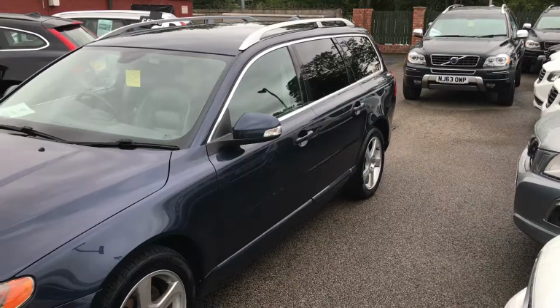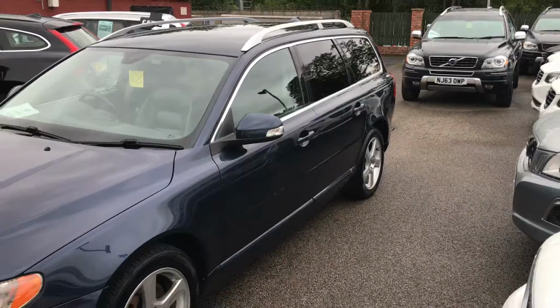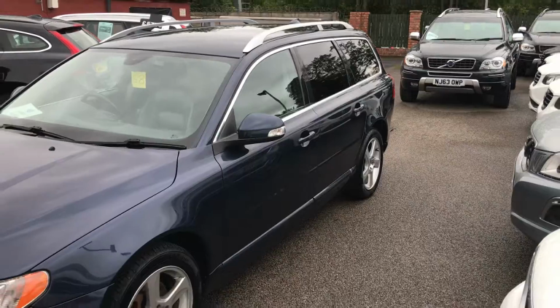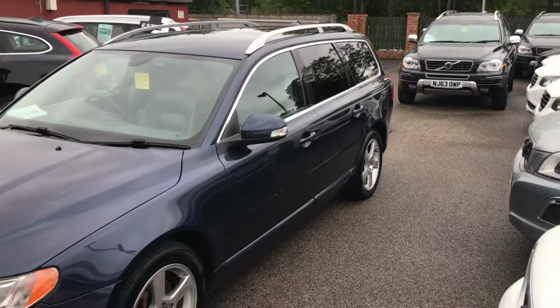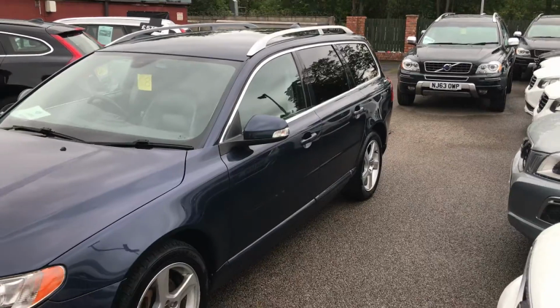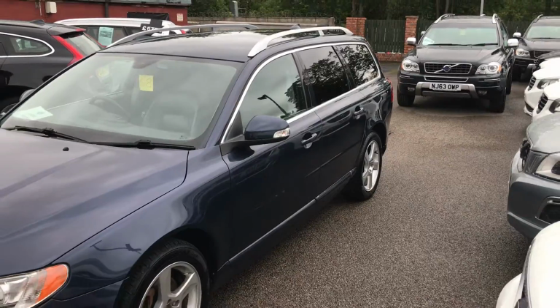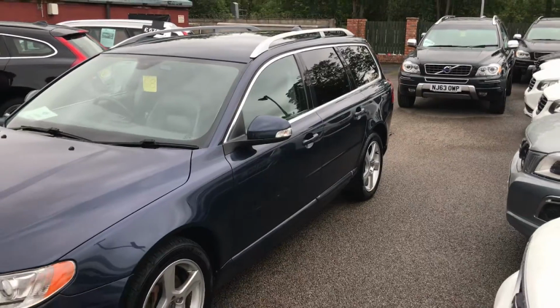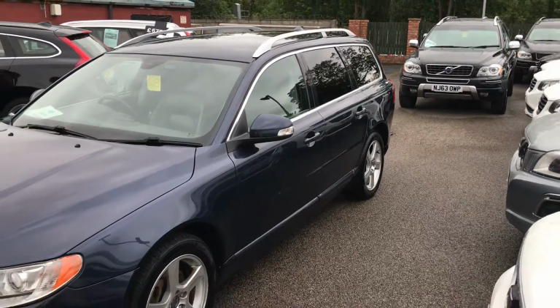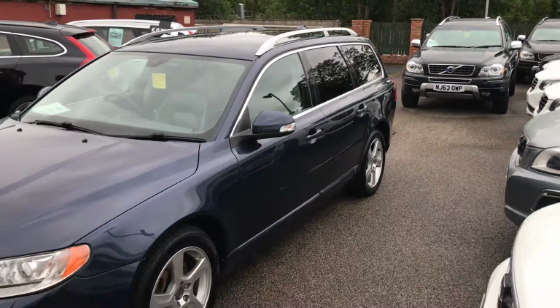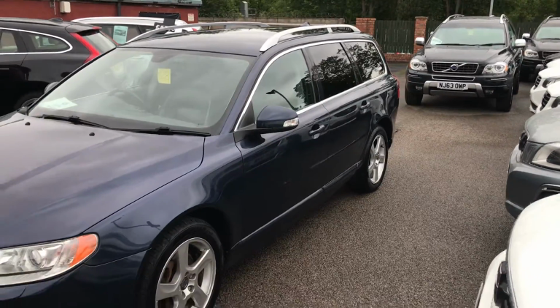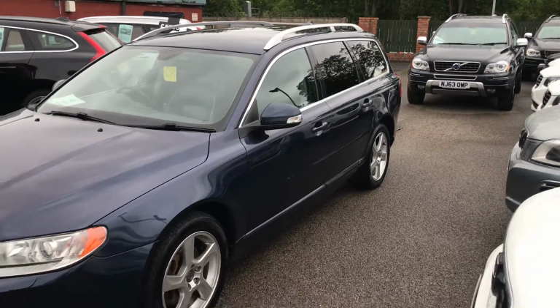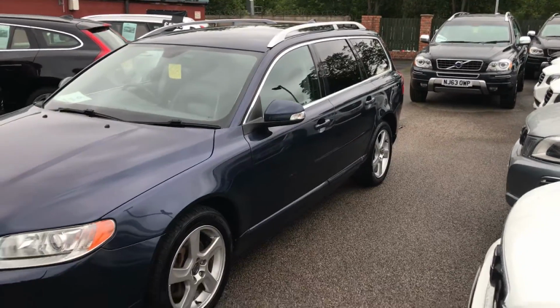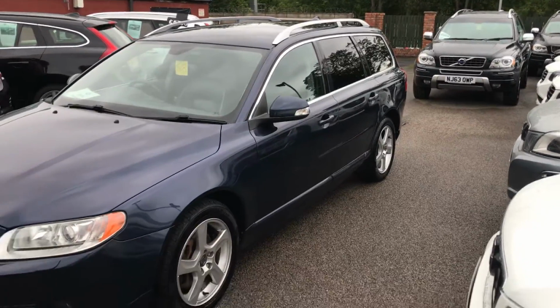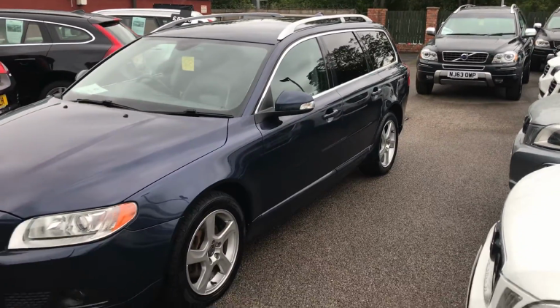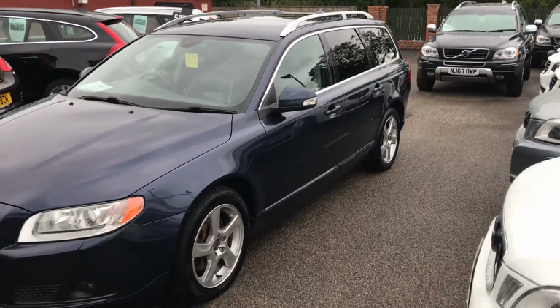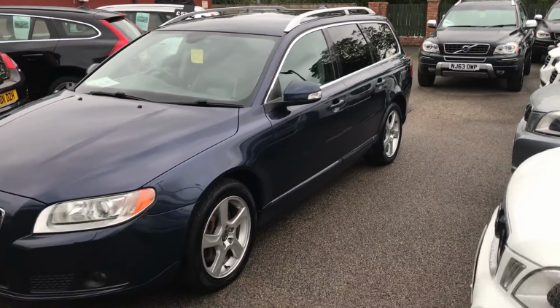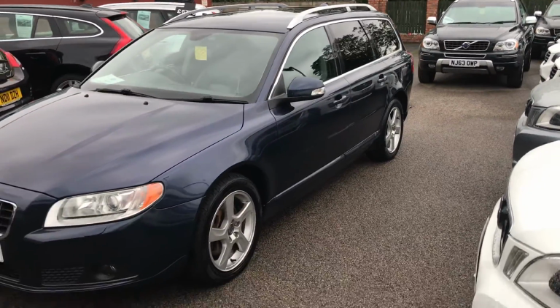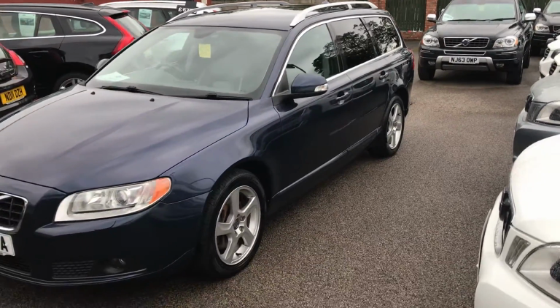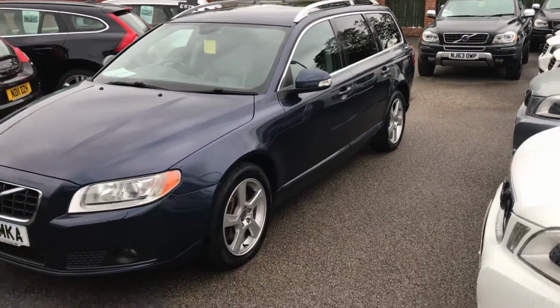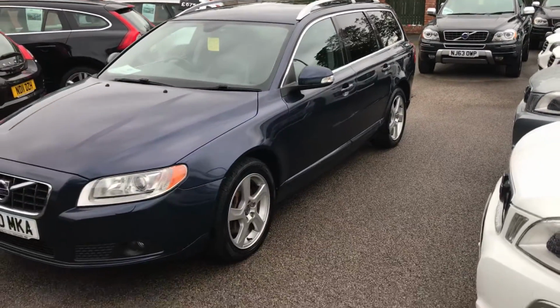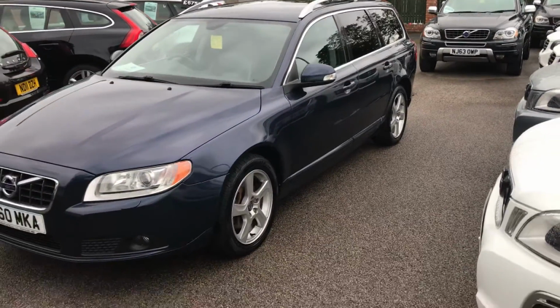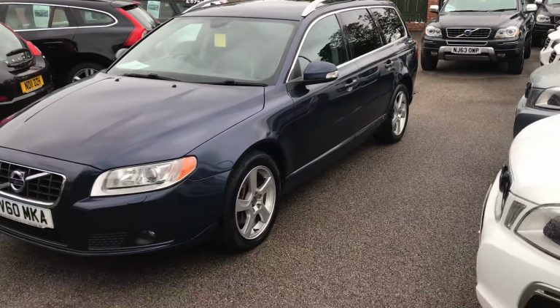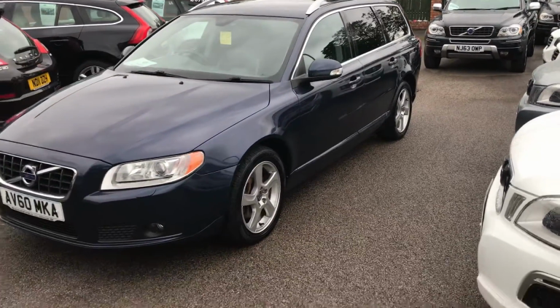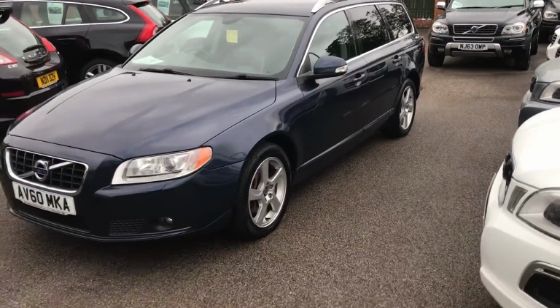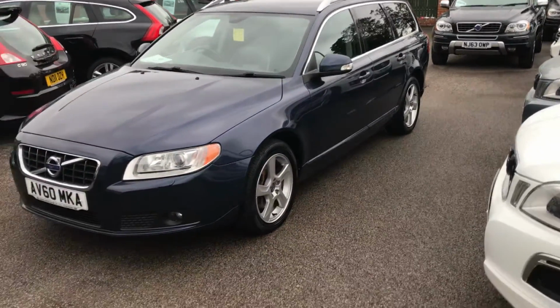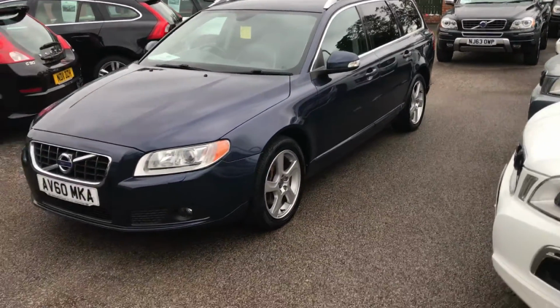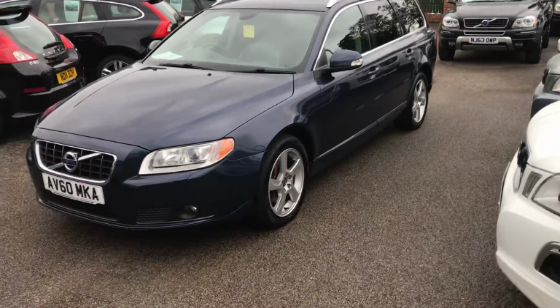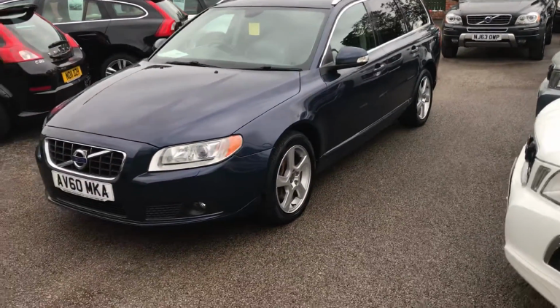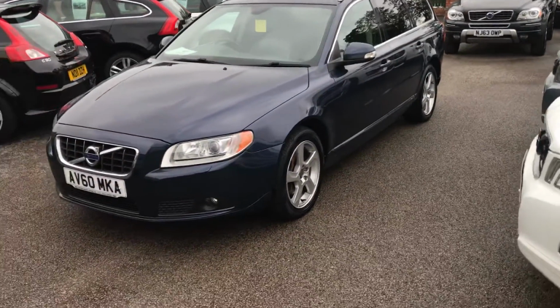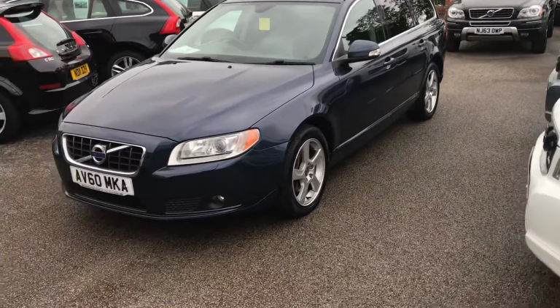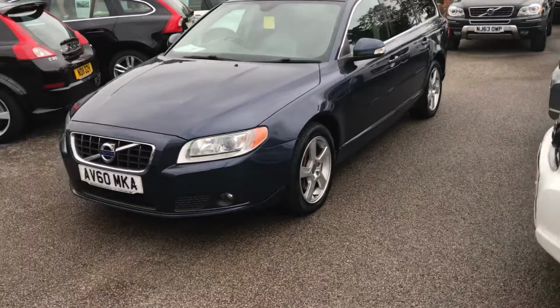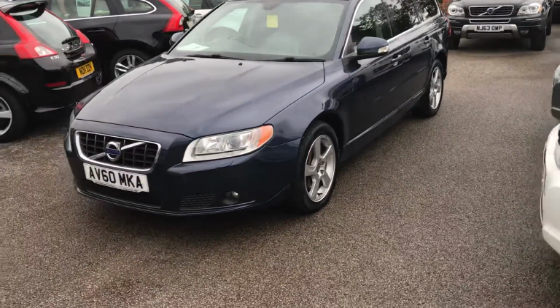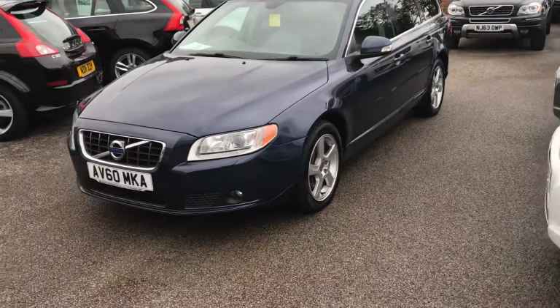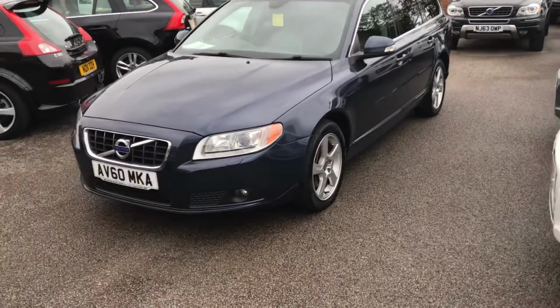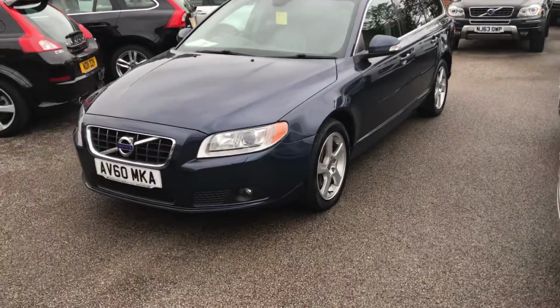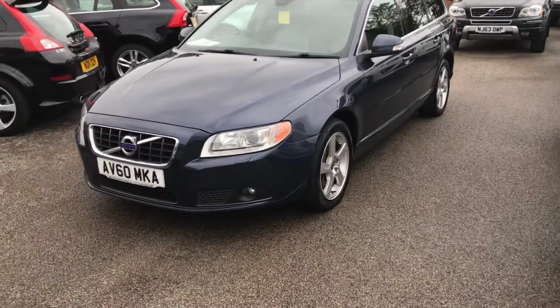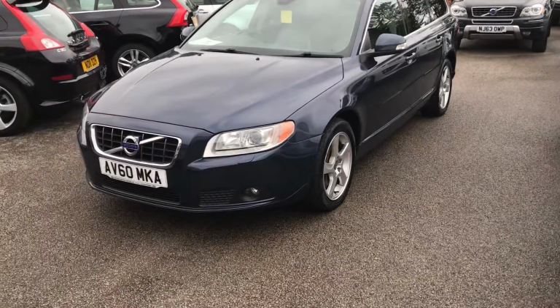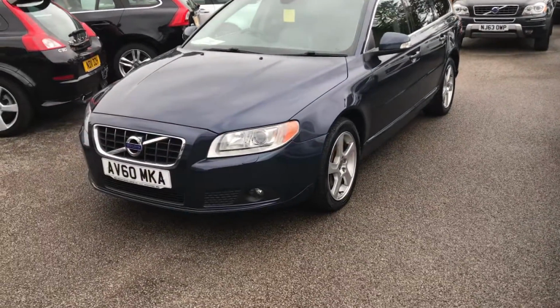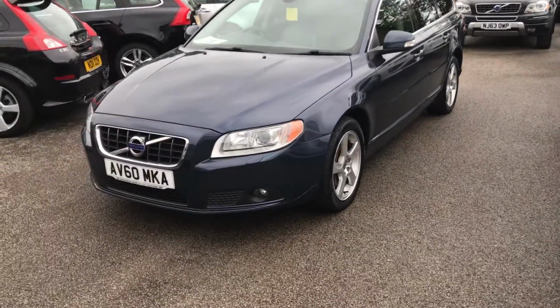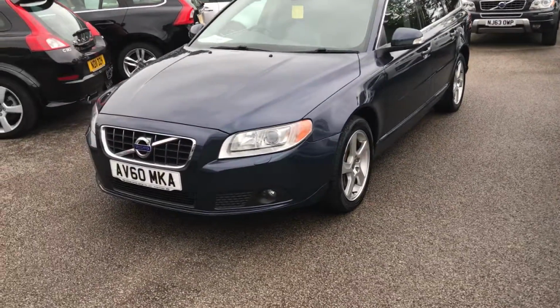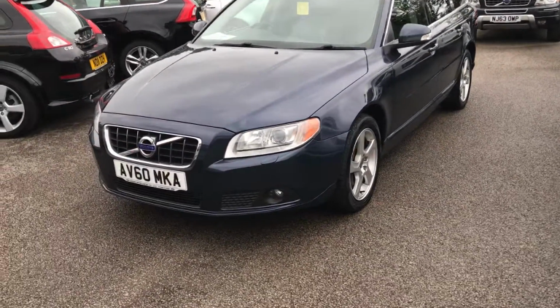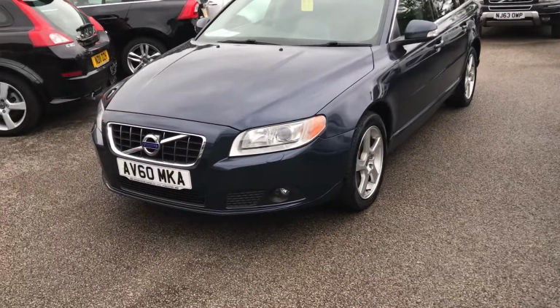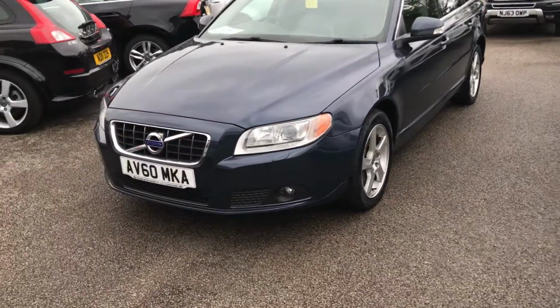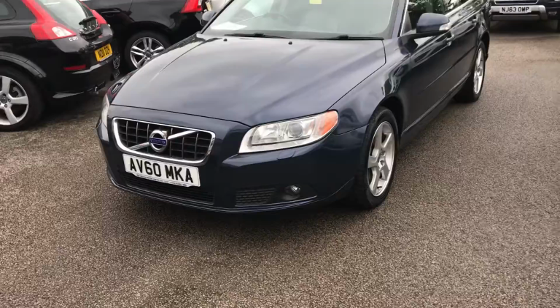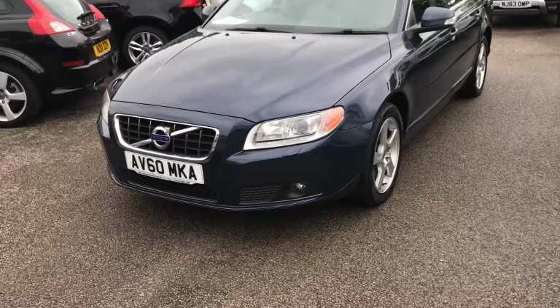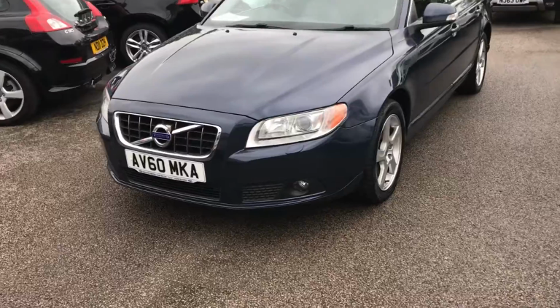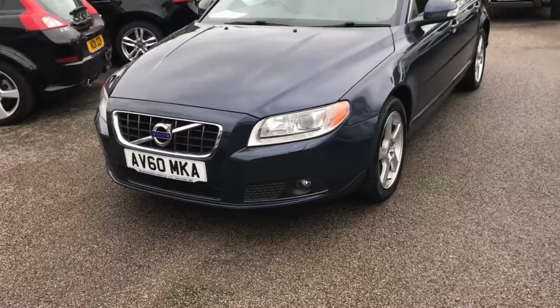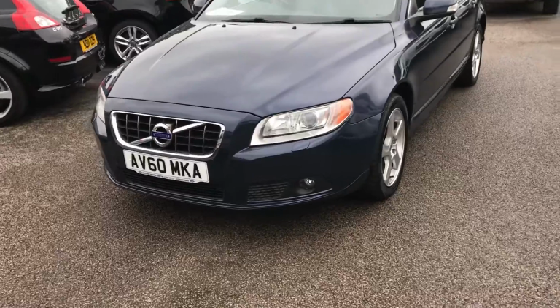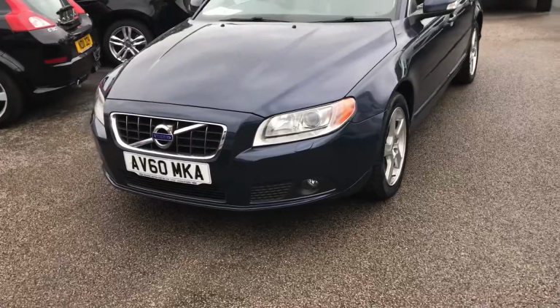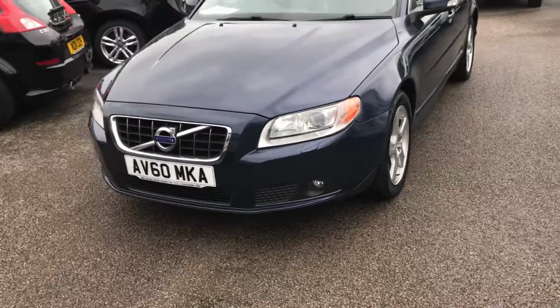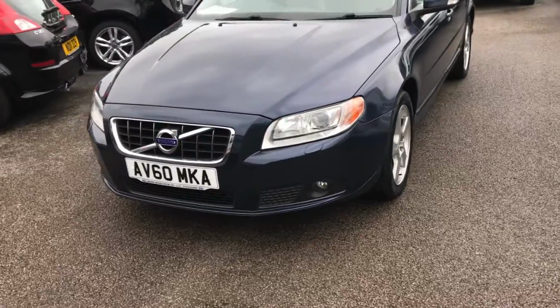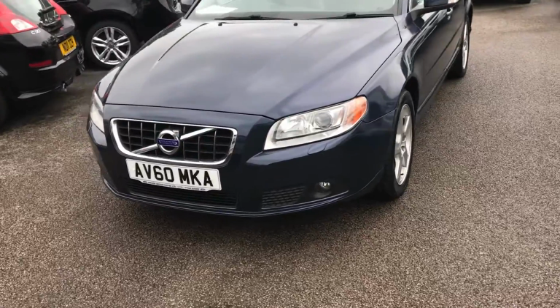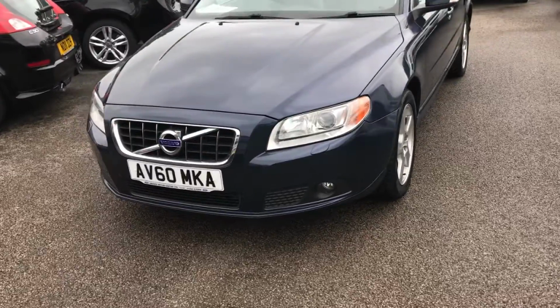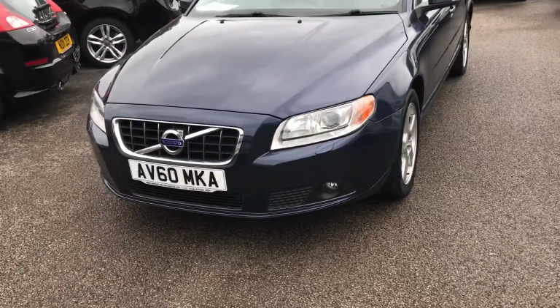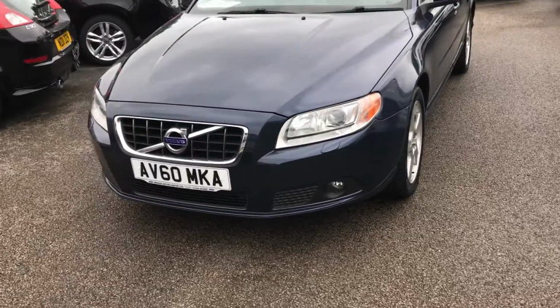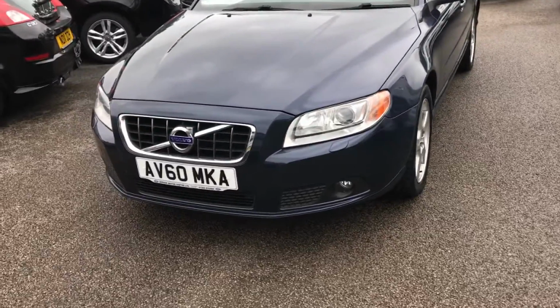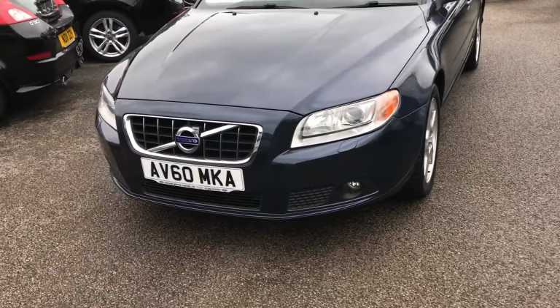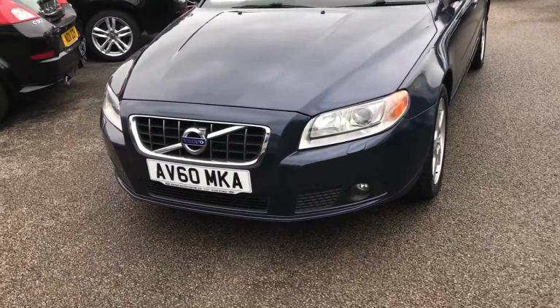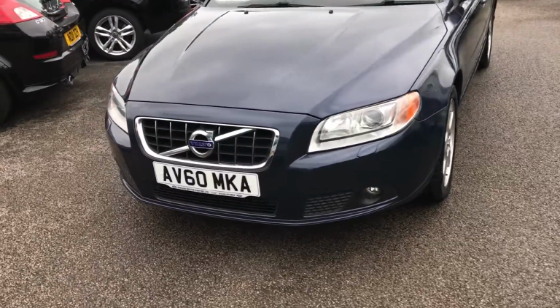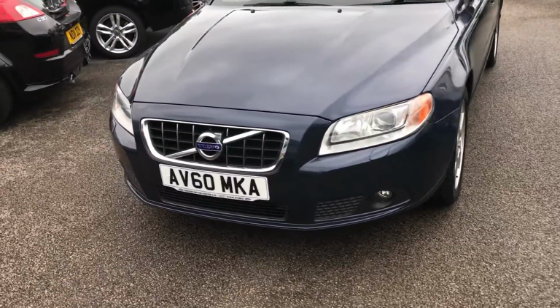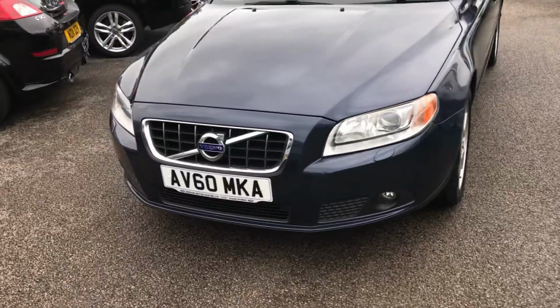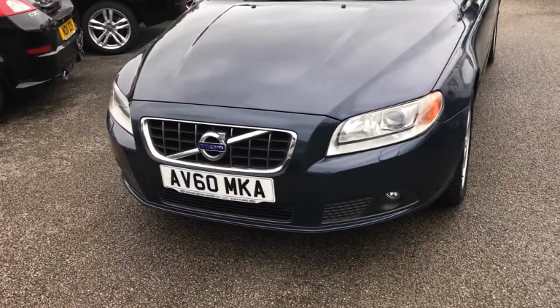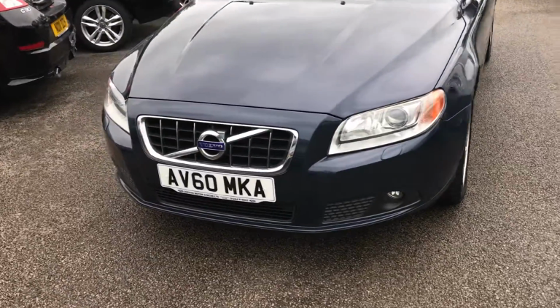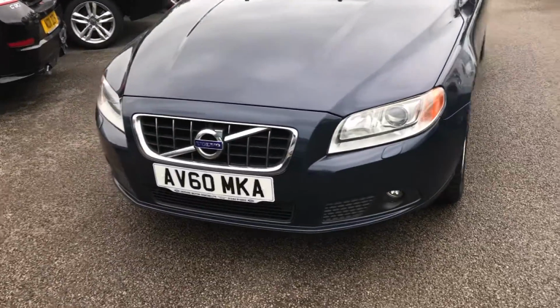Will here at Deeside Motor Centre. Today we've got for you a Volvo V70. It's a D3, 60 plate, in Caspian Blue.